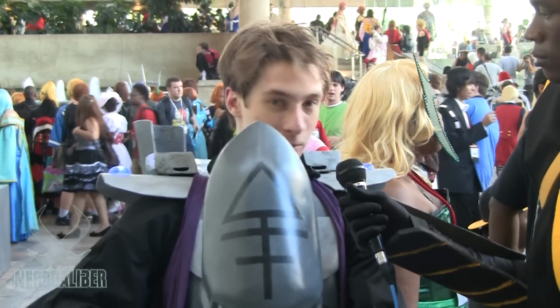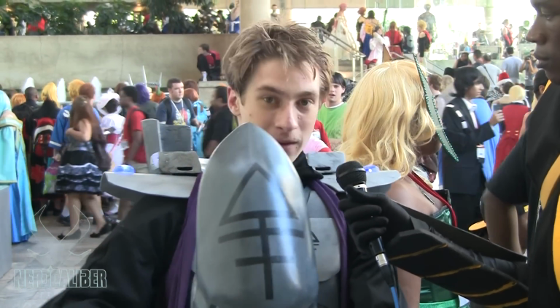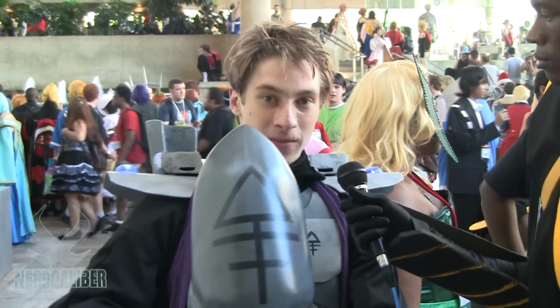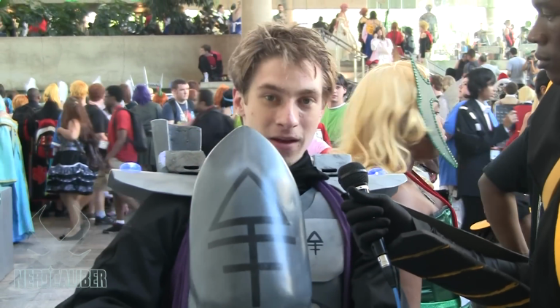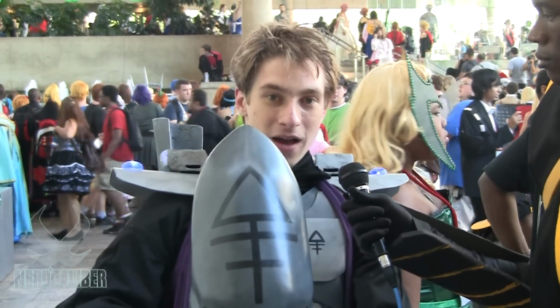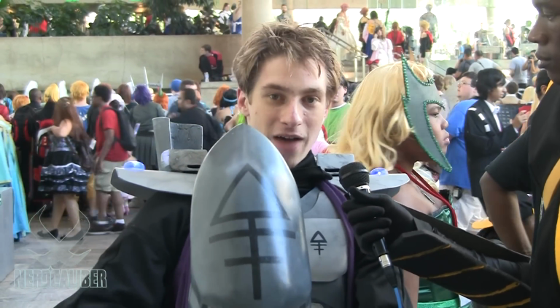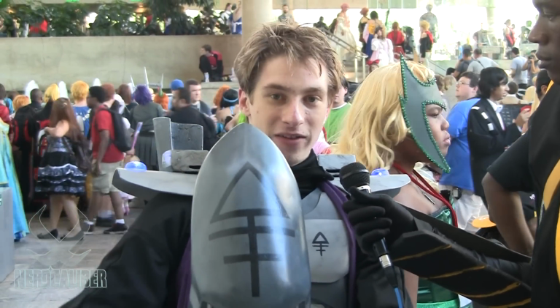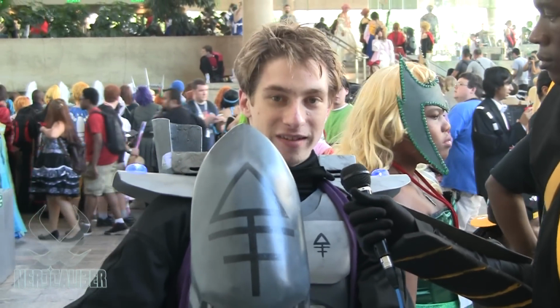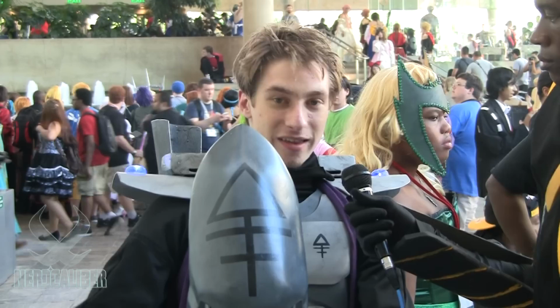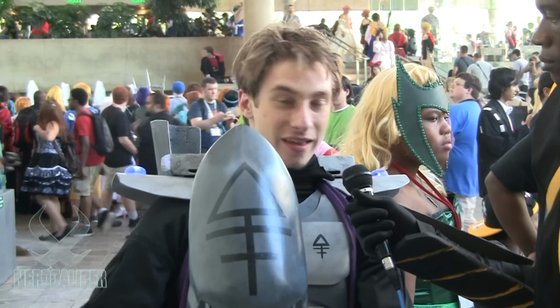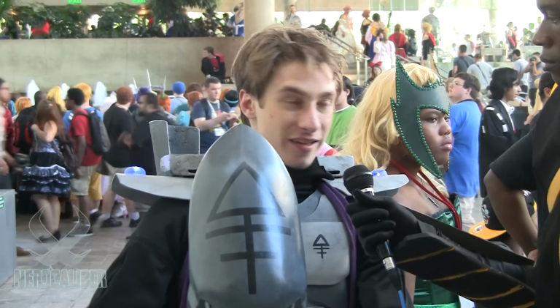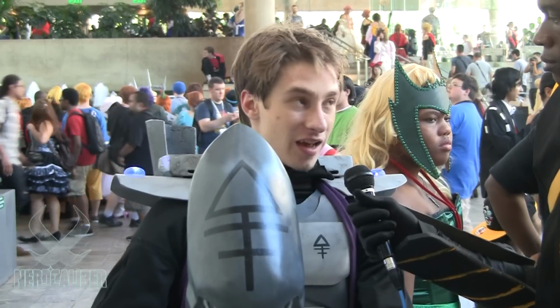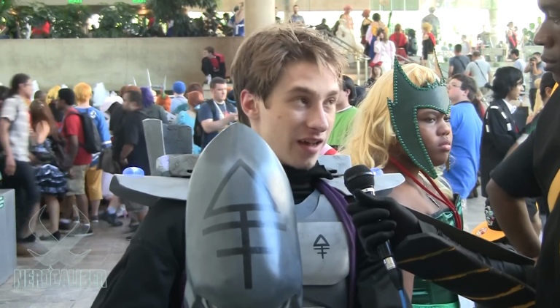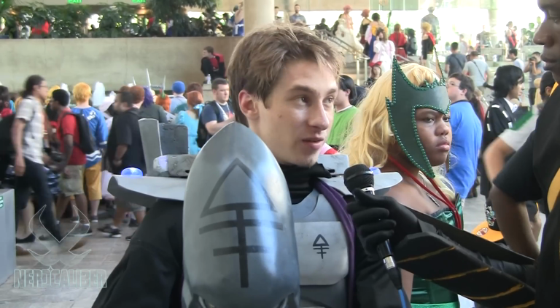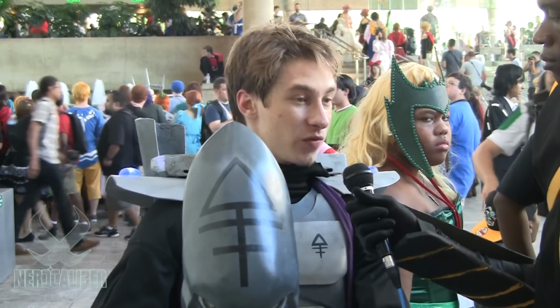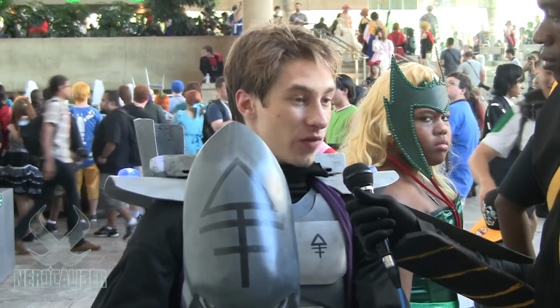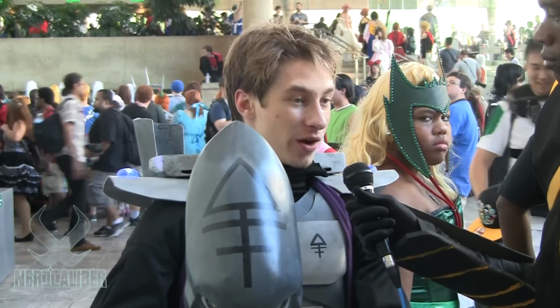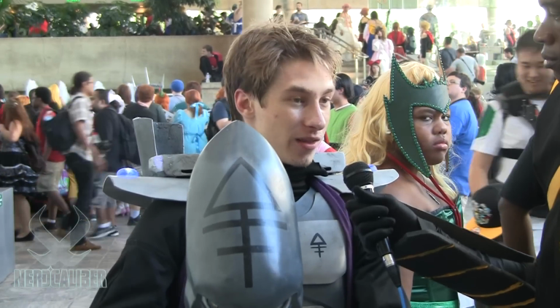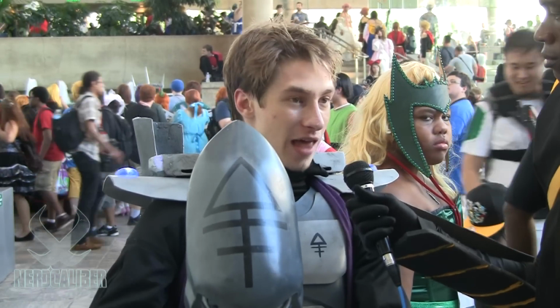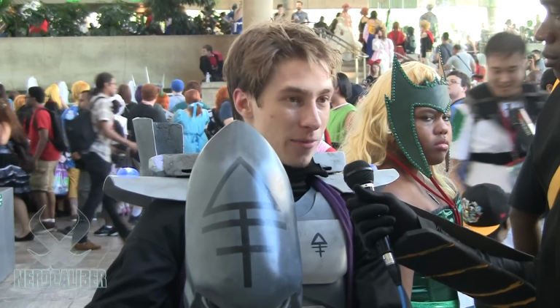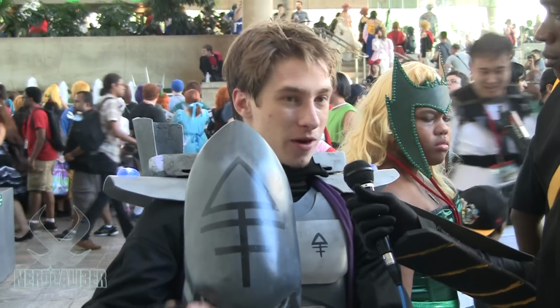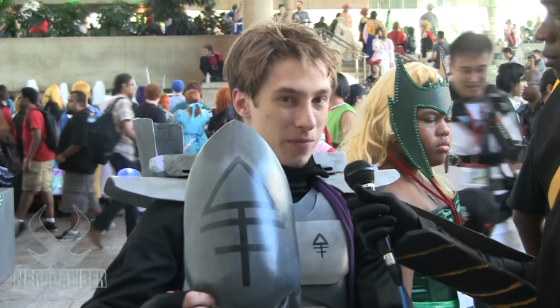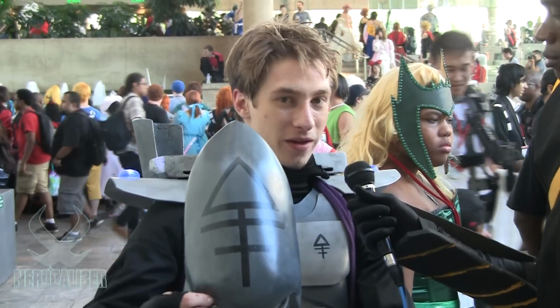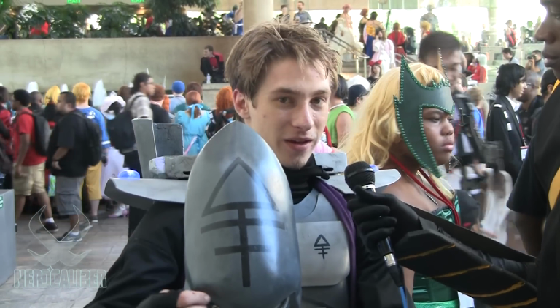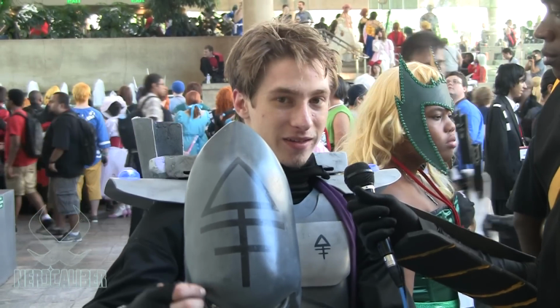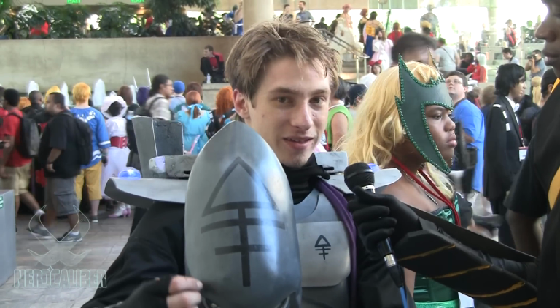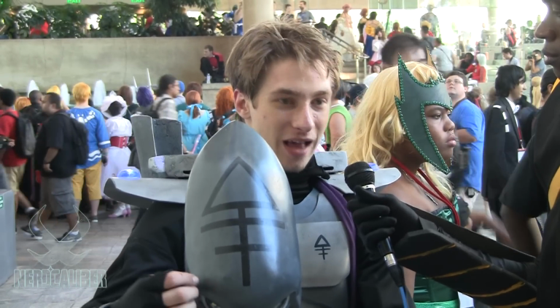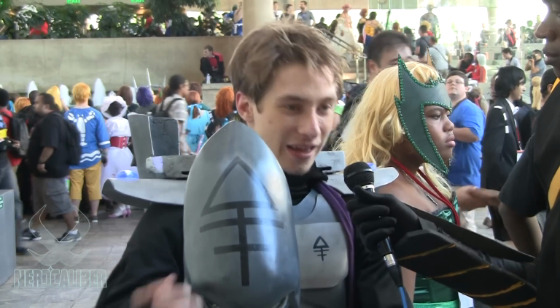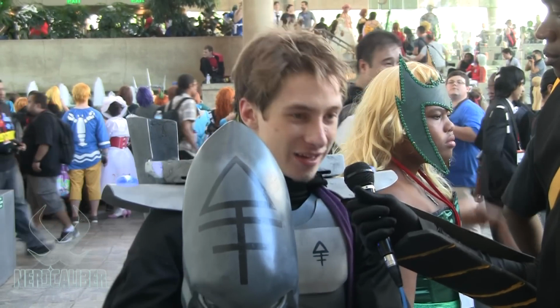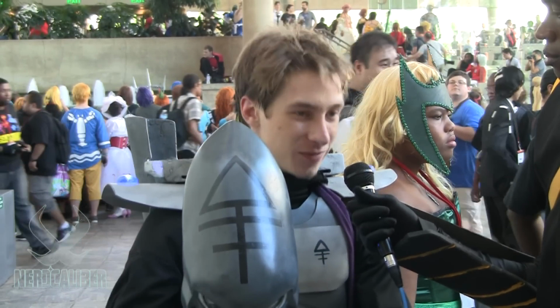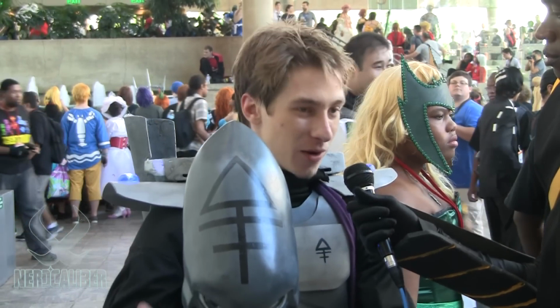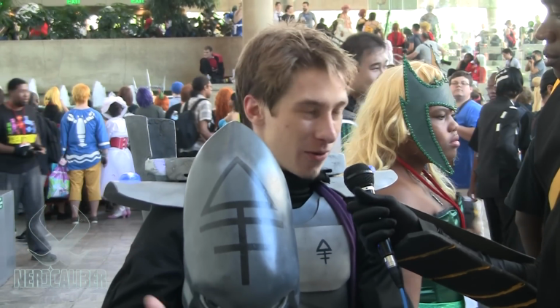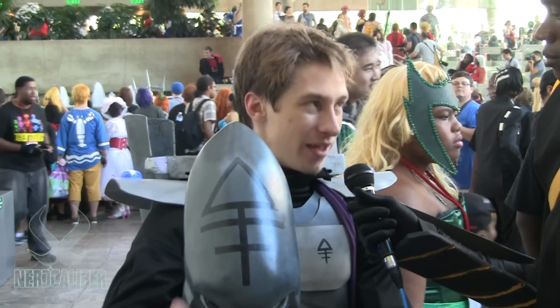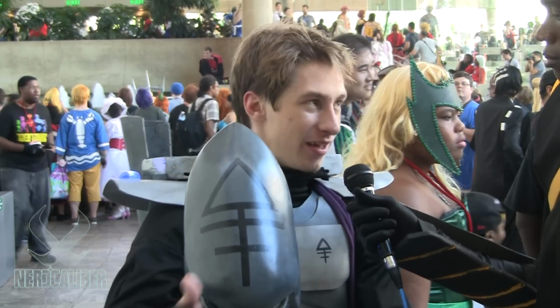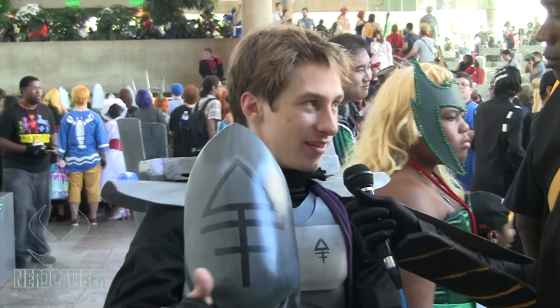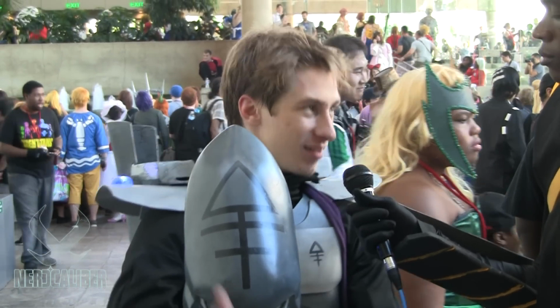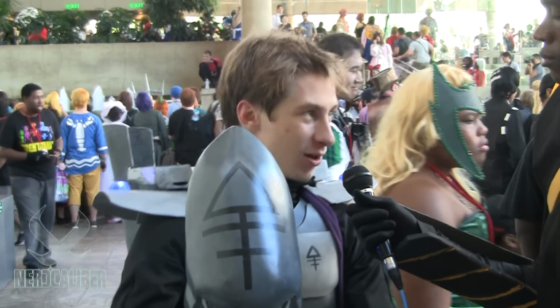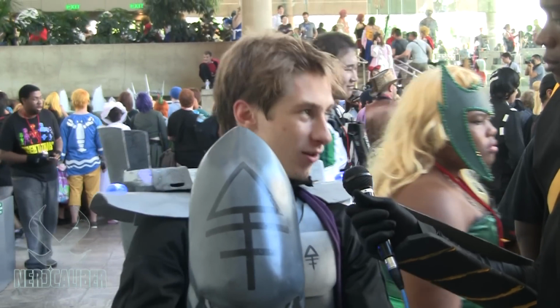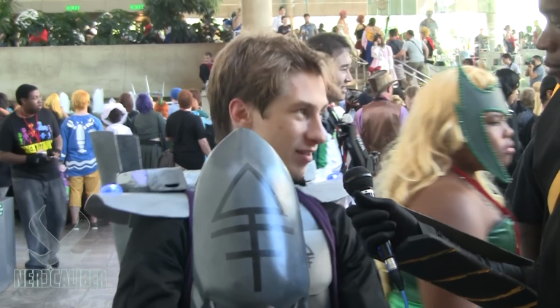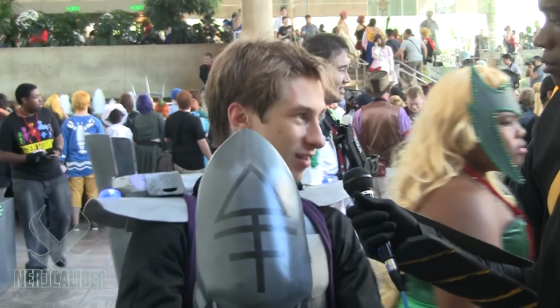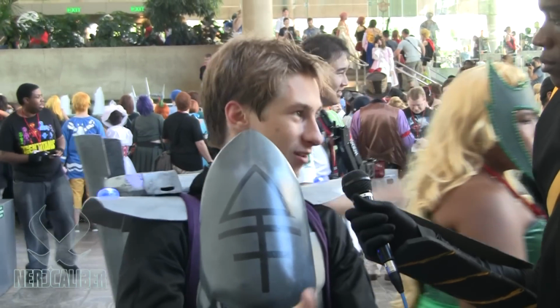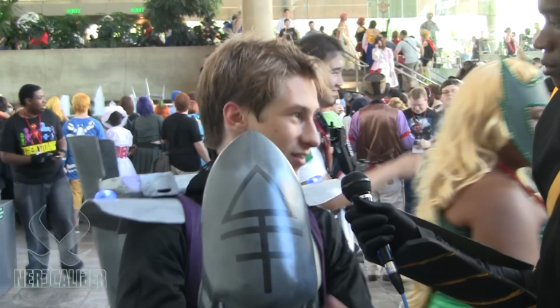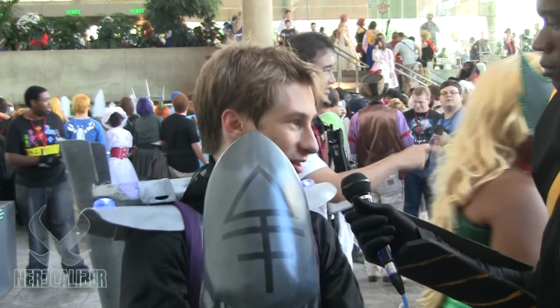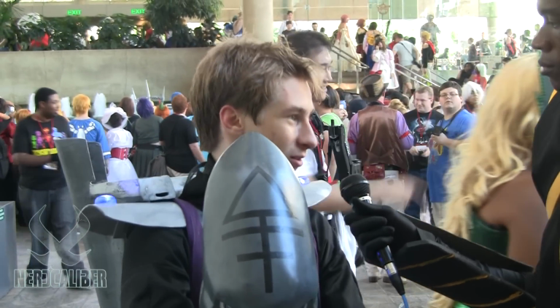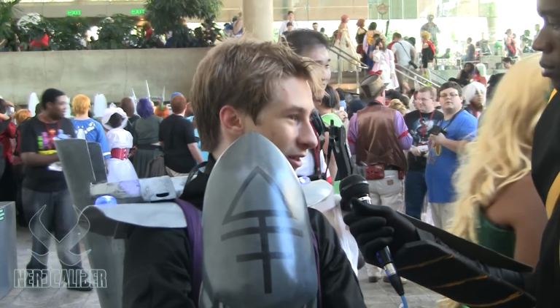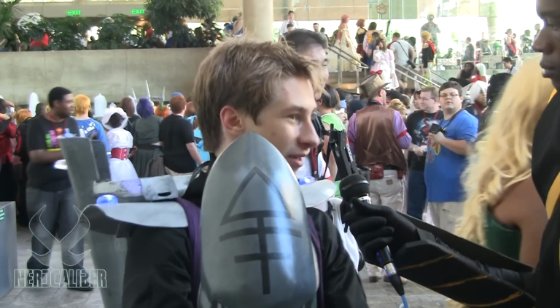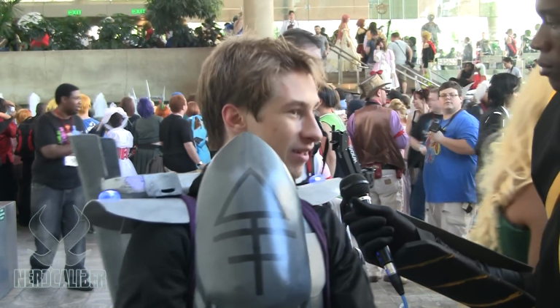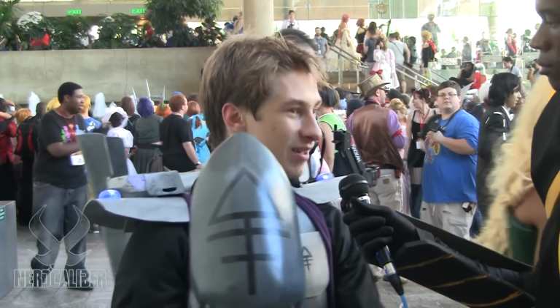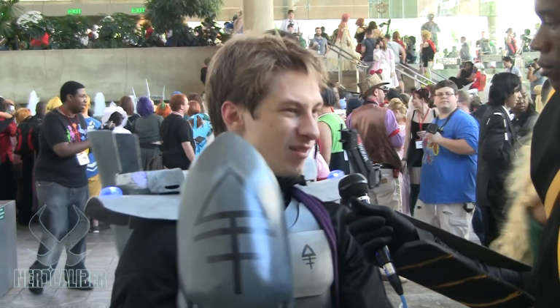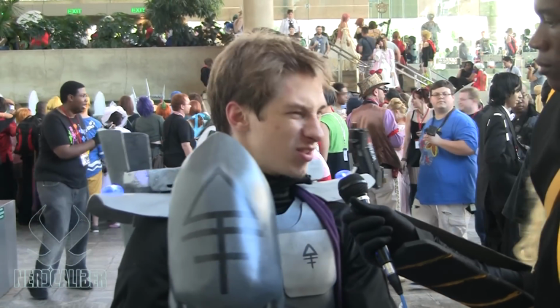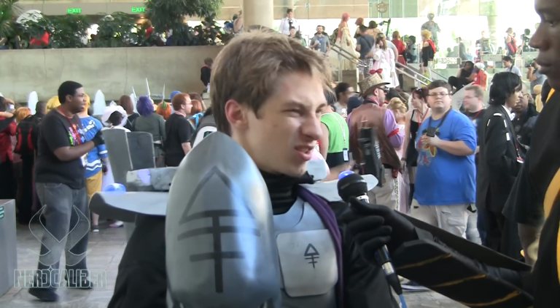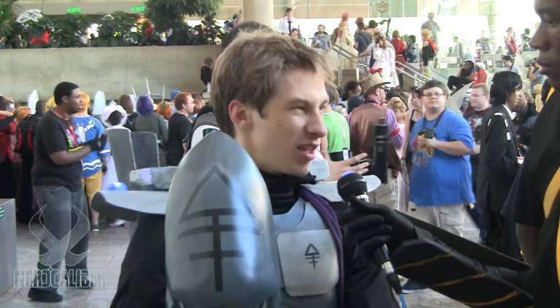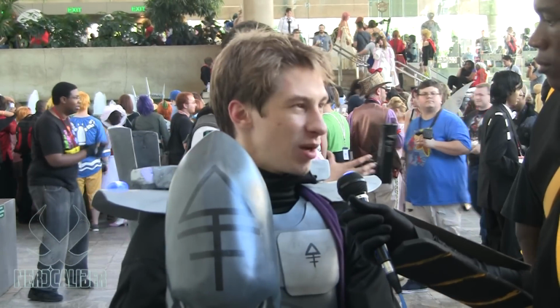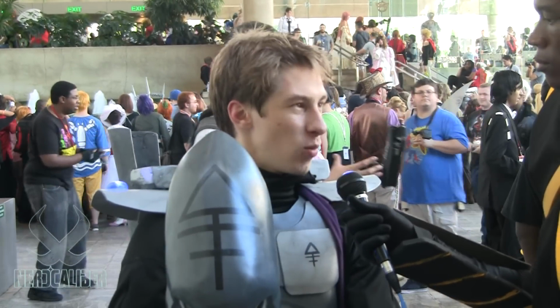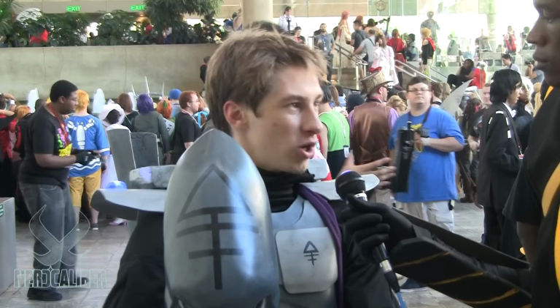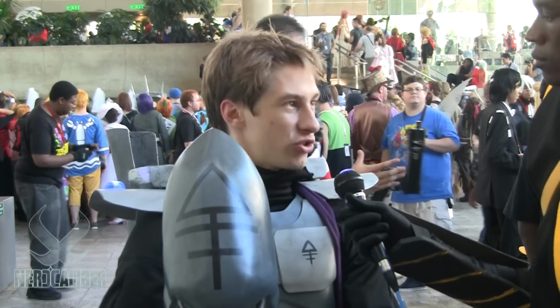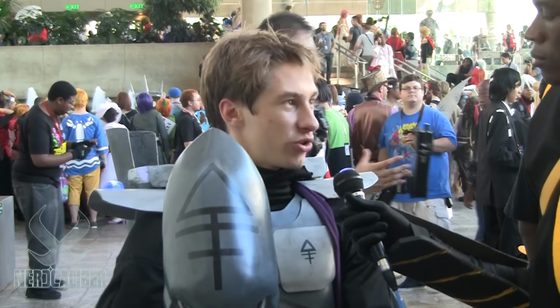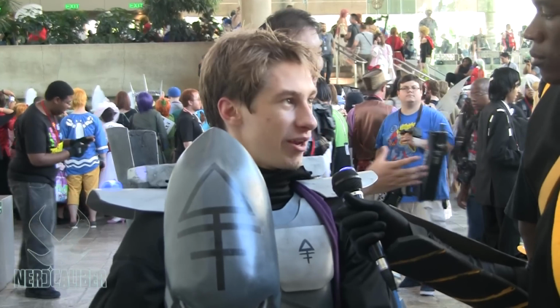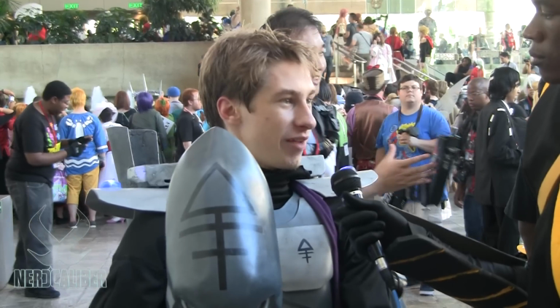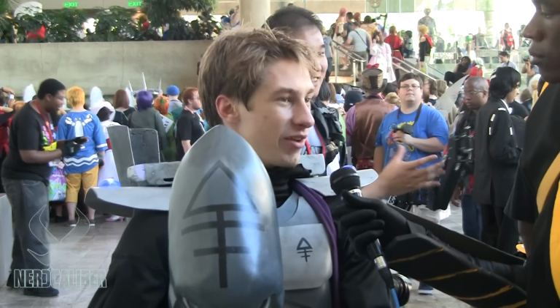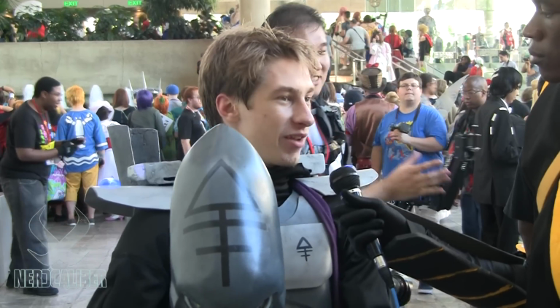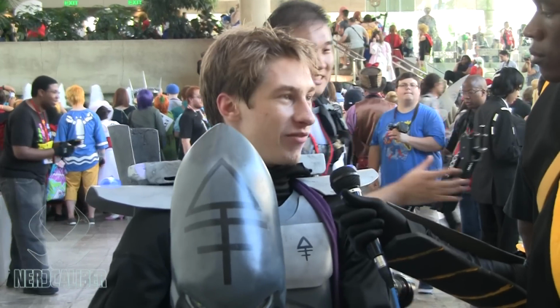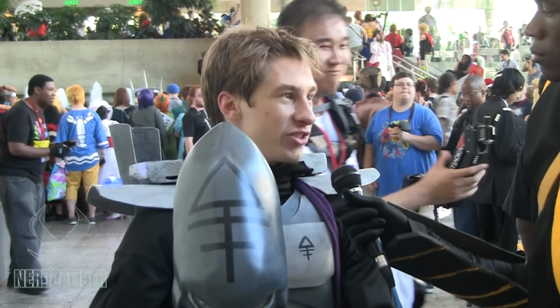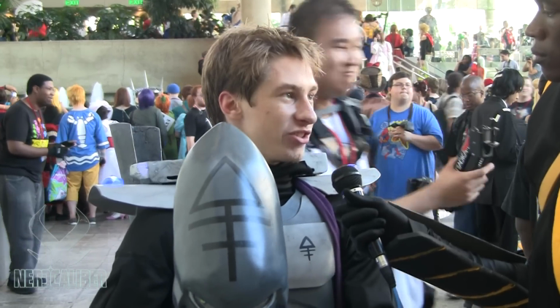I mean, obviously this costume is very elaborate because I eased my way in slowly — just a little more intricate every convention.